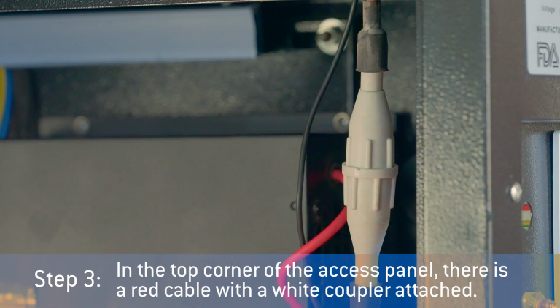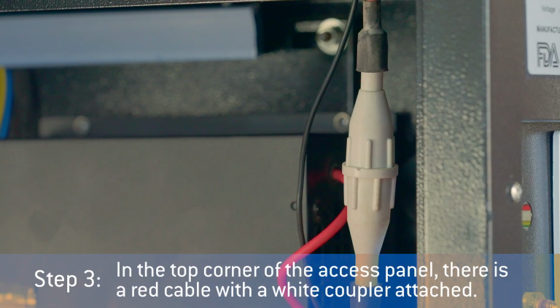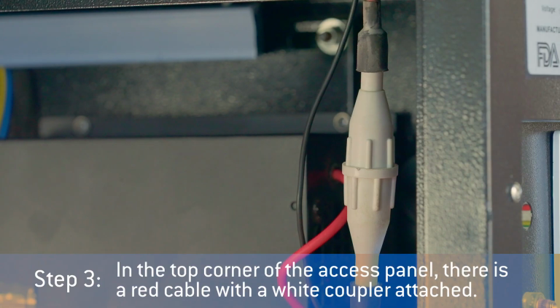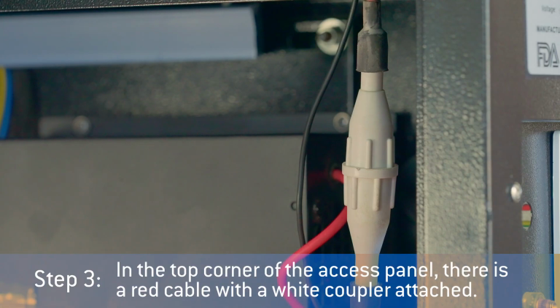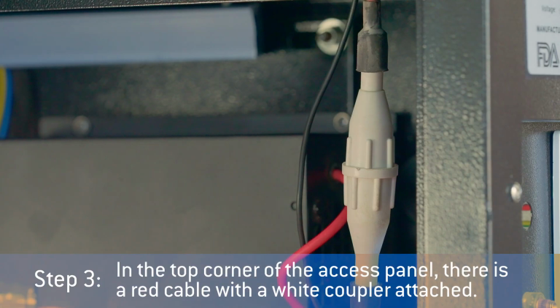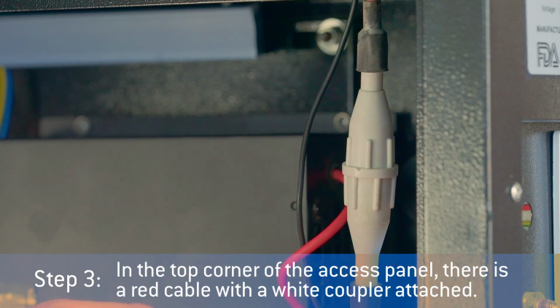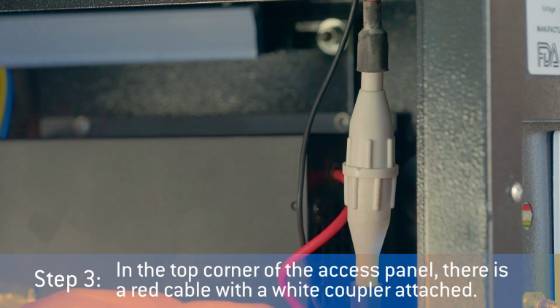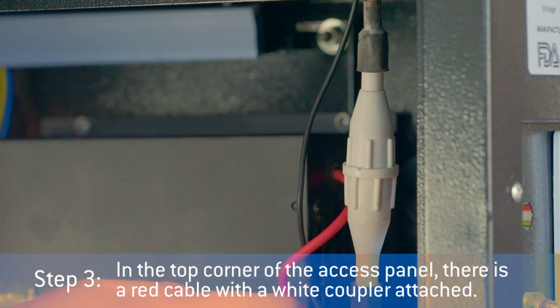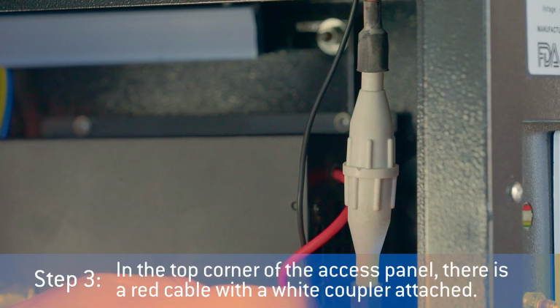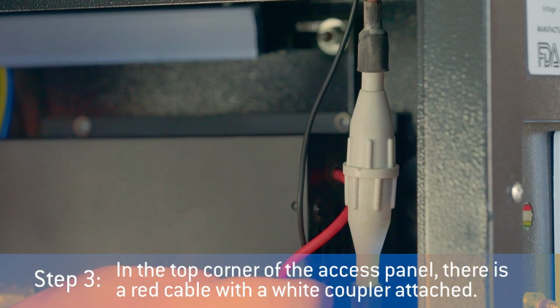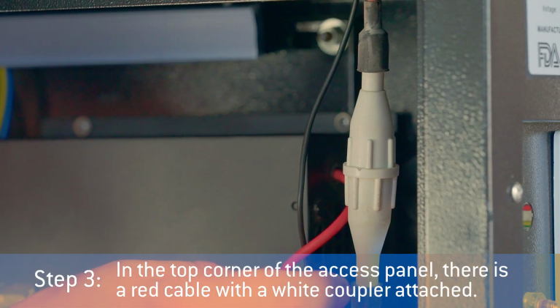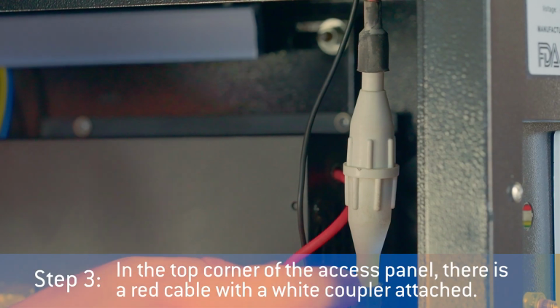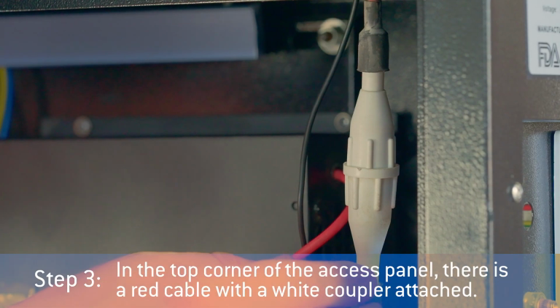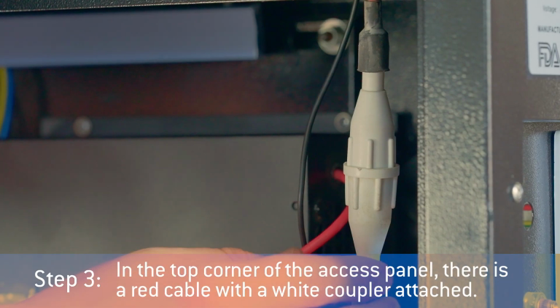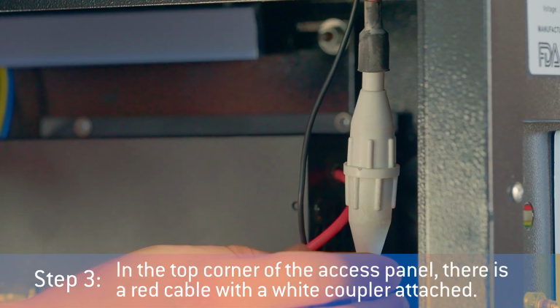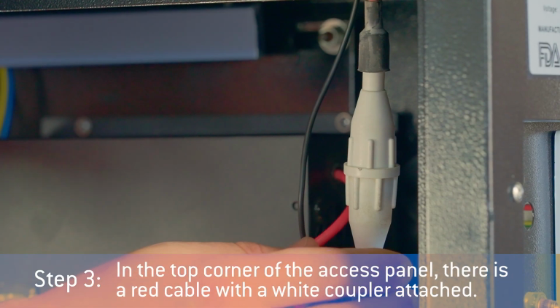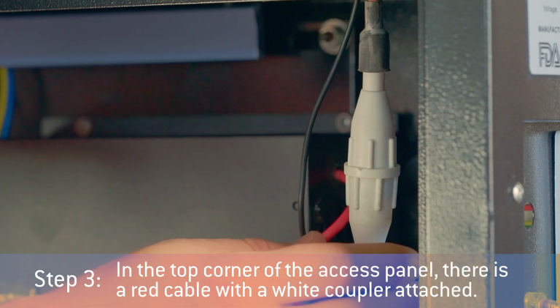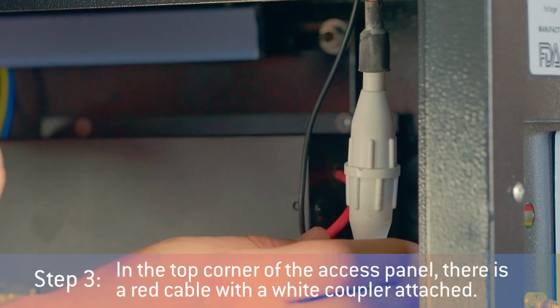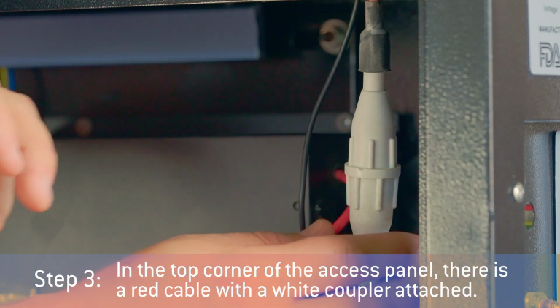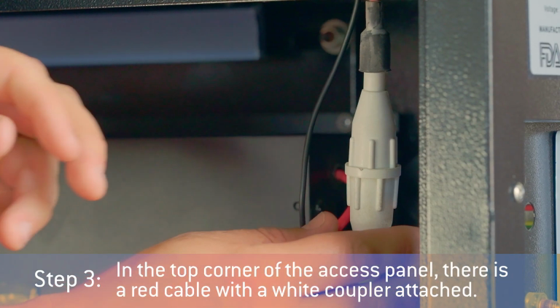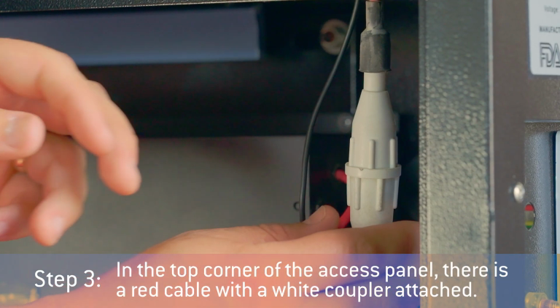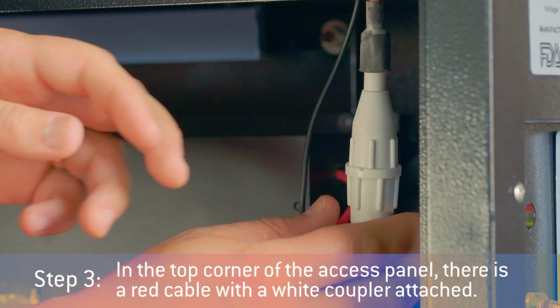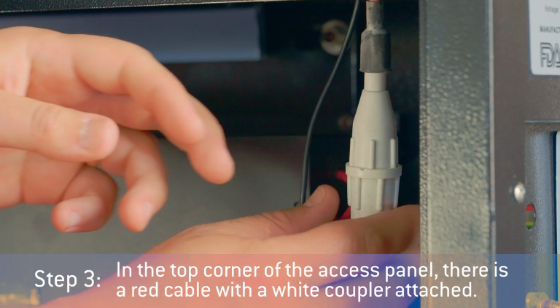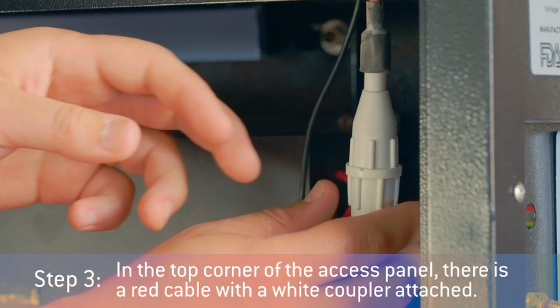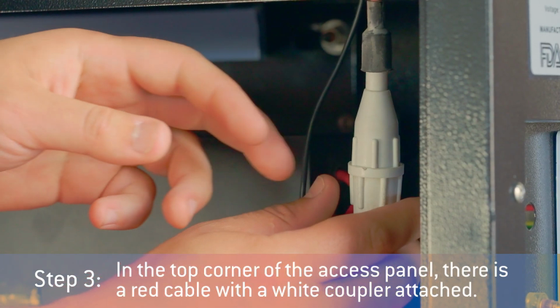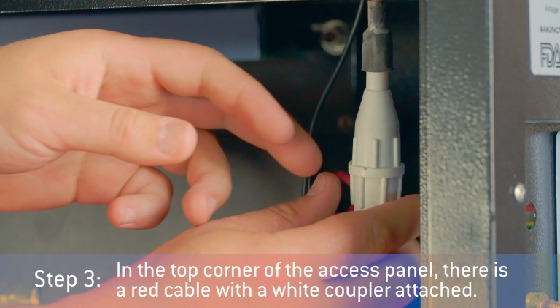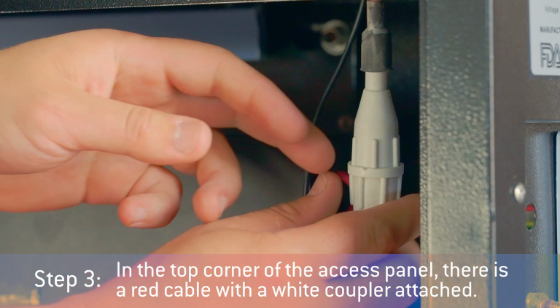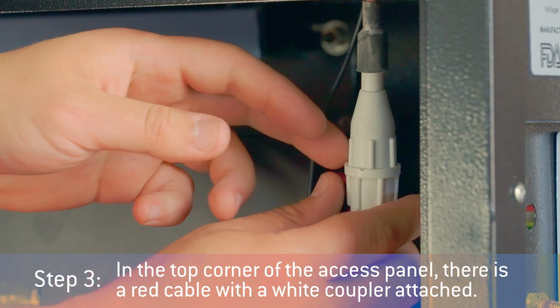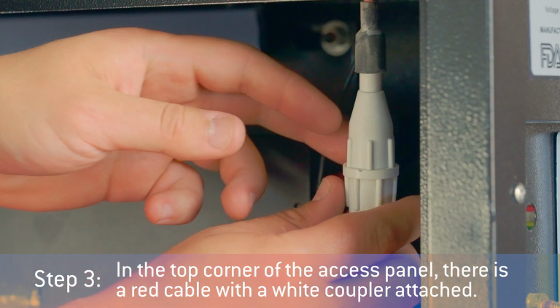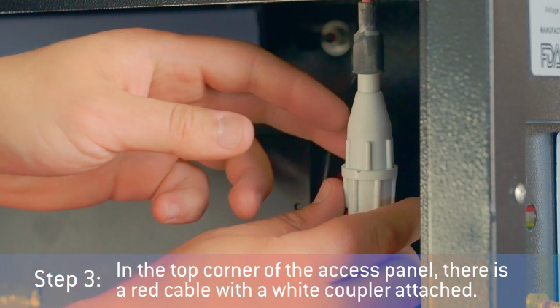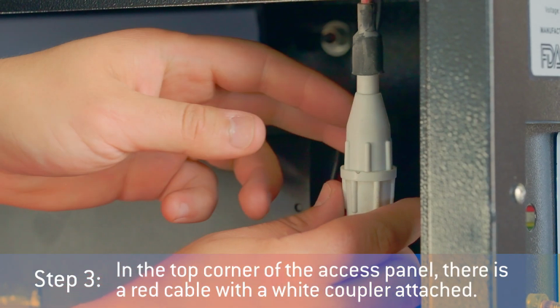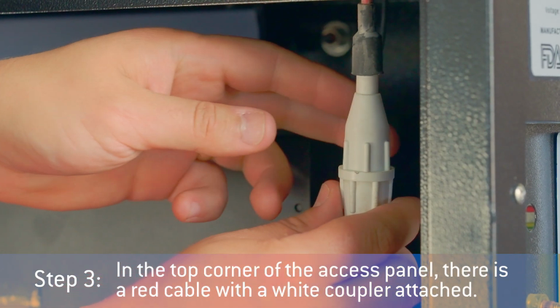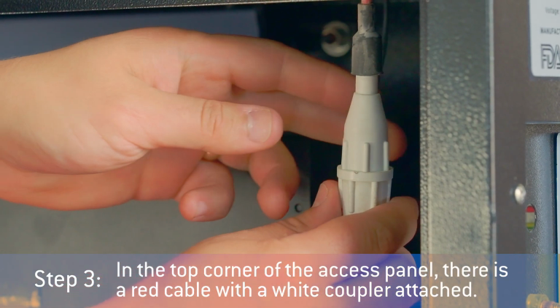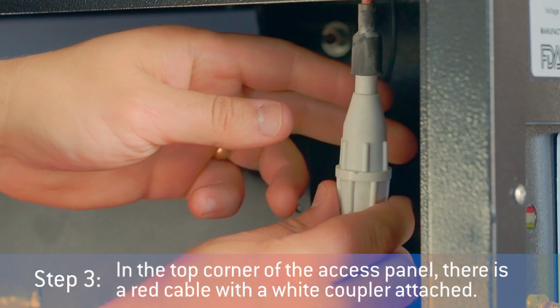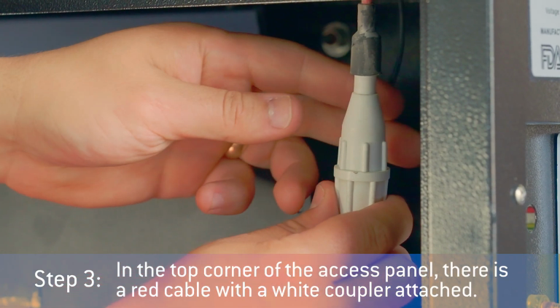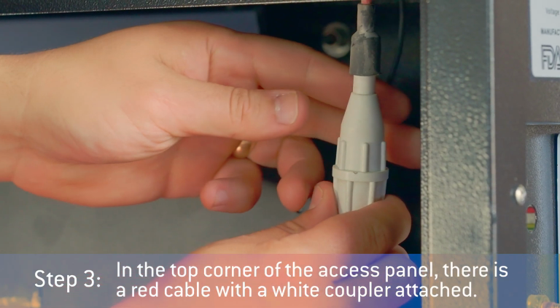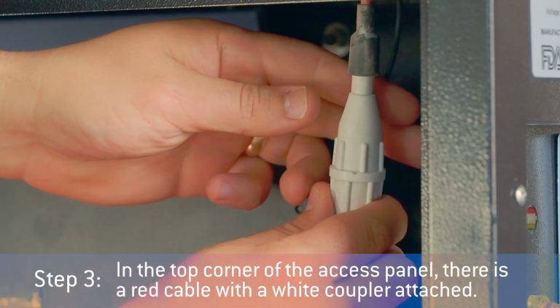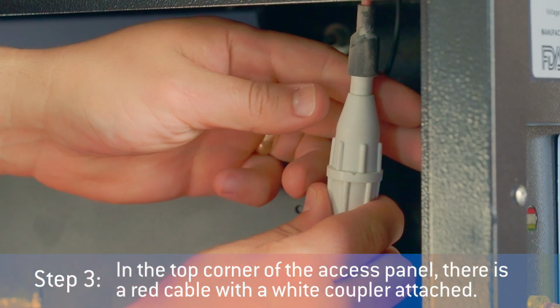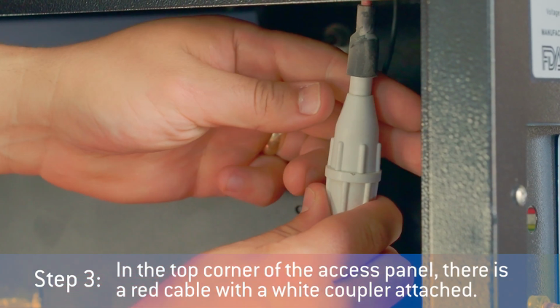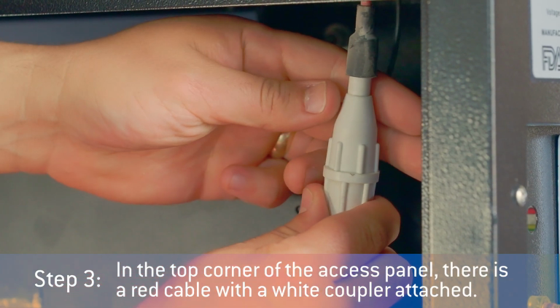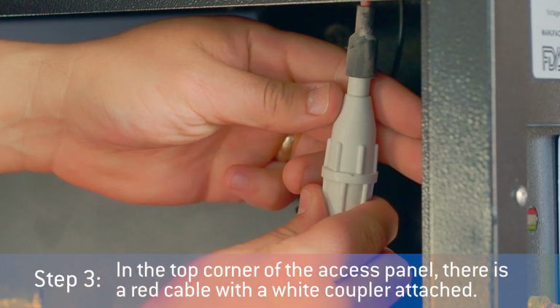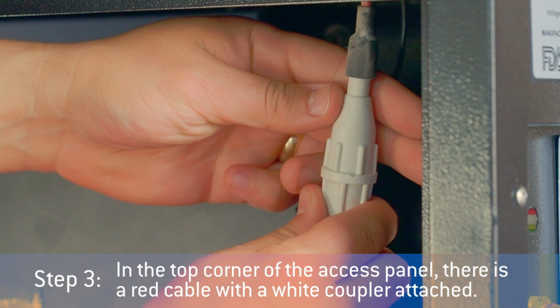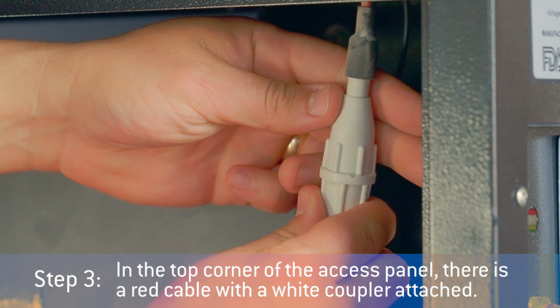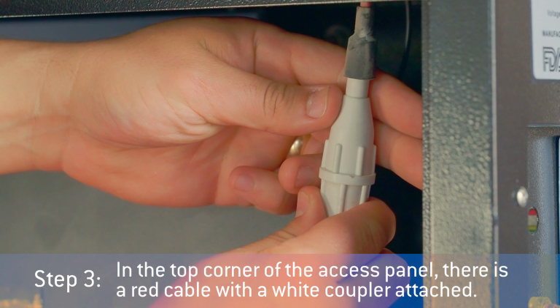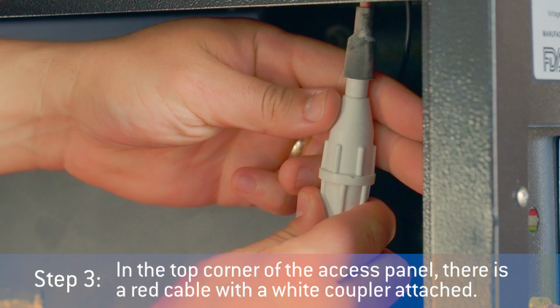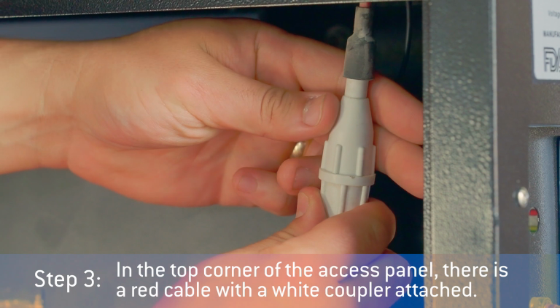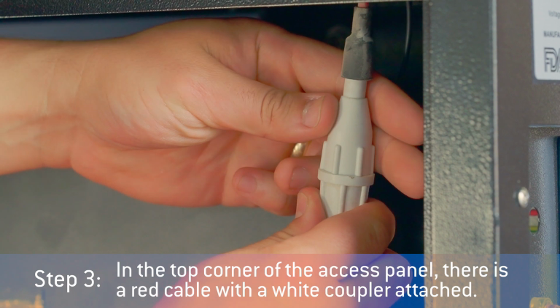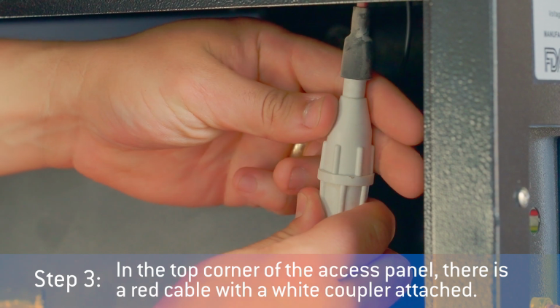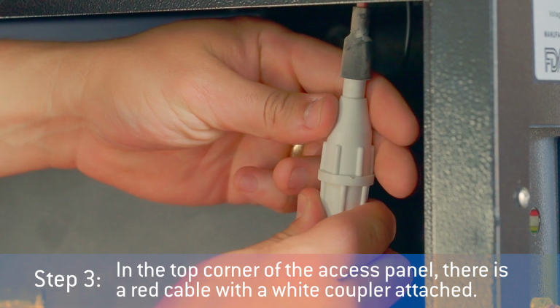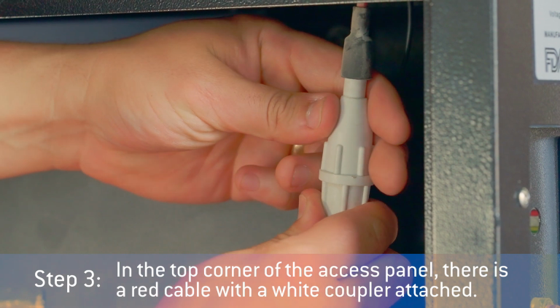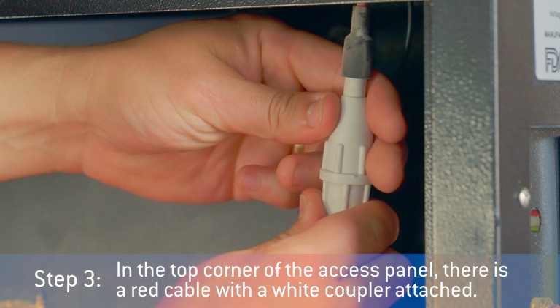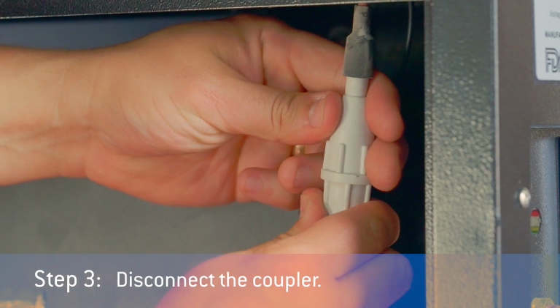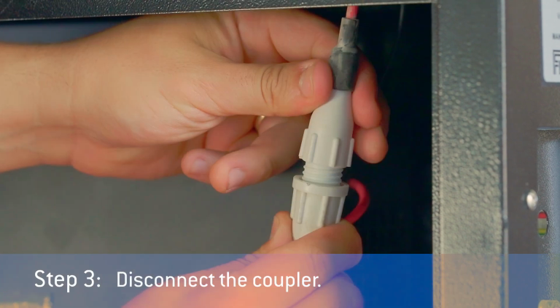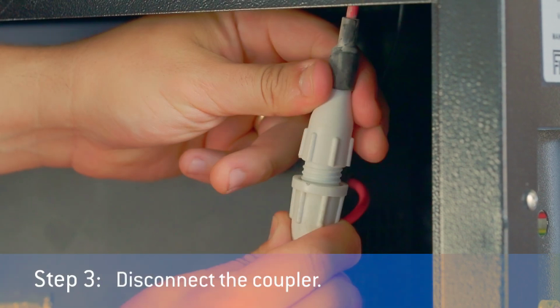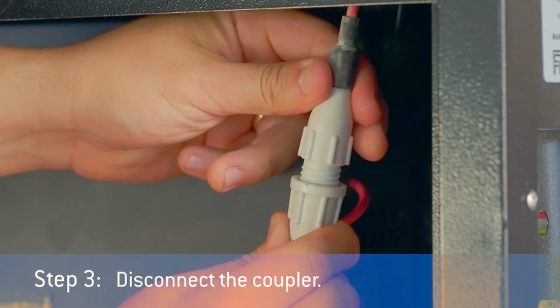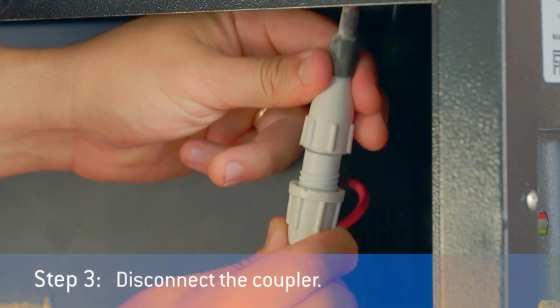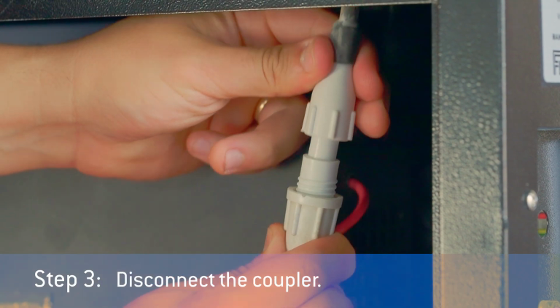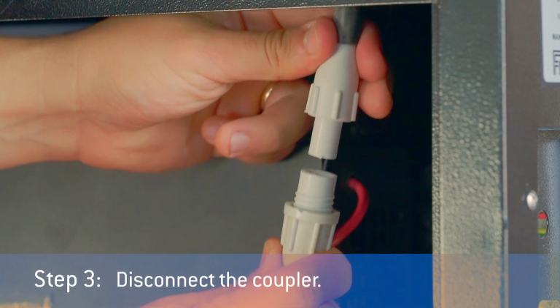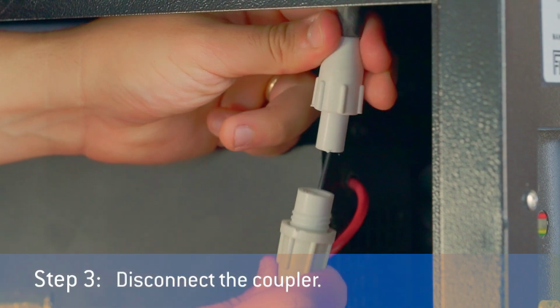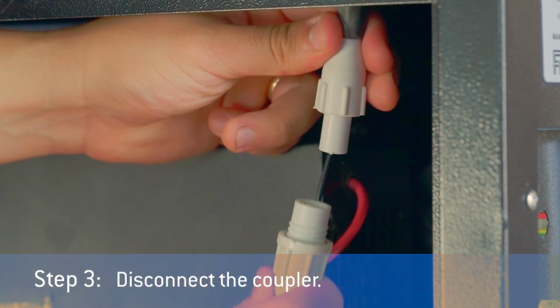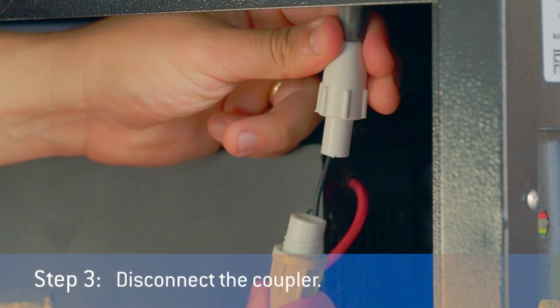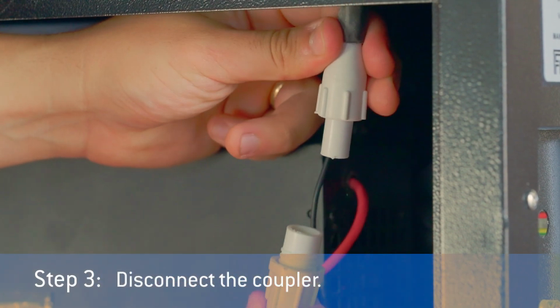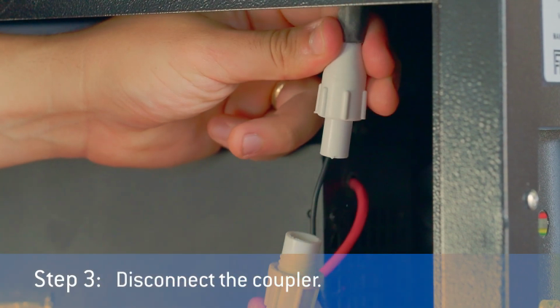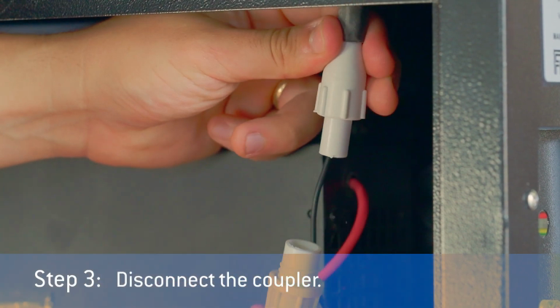In the top corner of the access panel, there is a red cable with a white coupler attached. Disconnect the coupler.